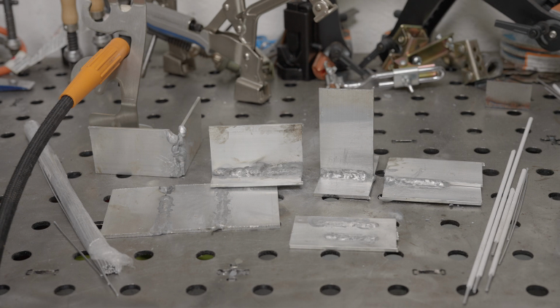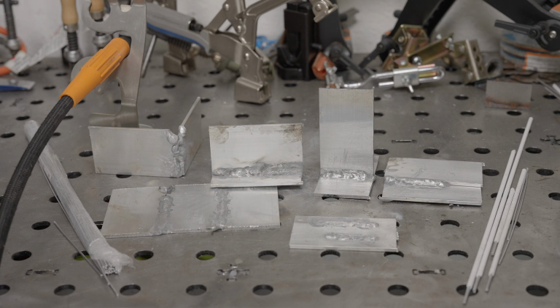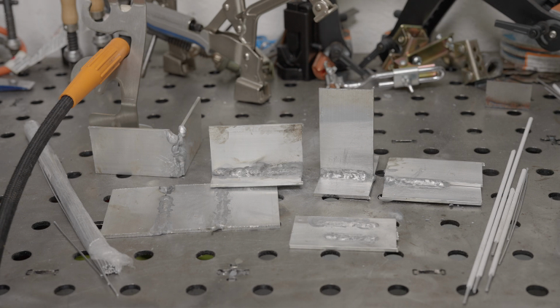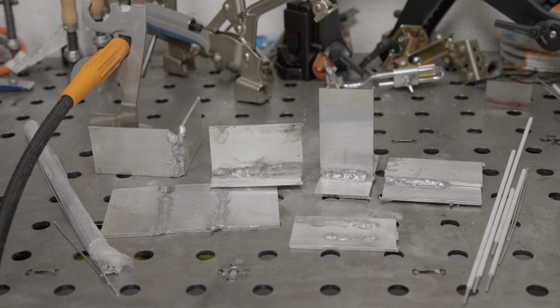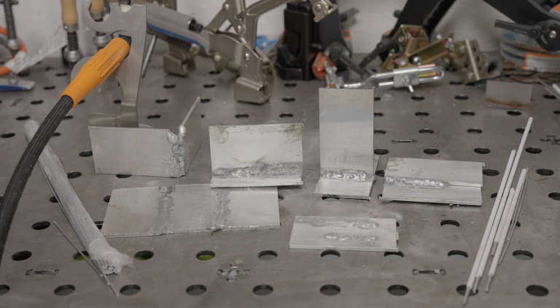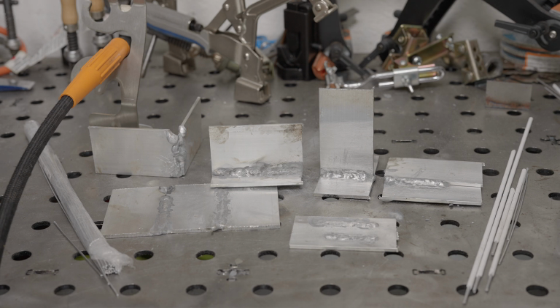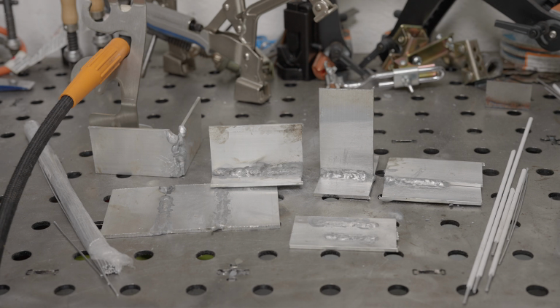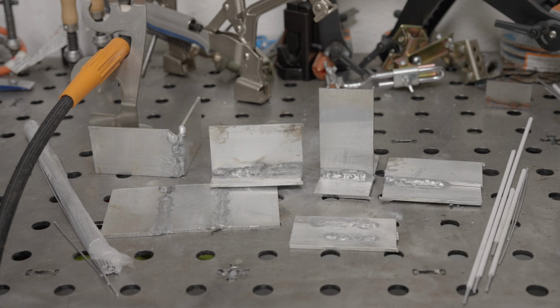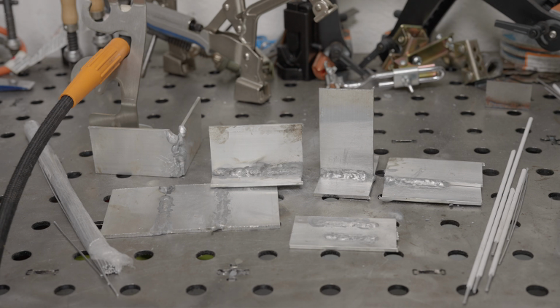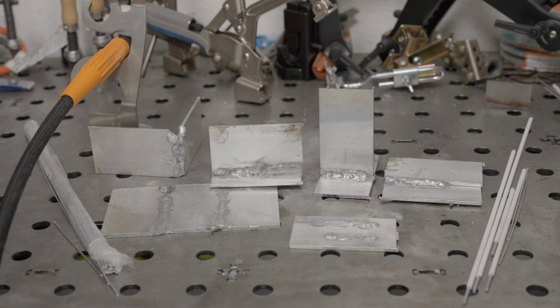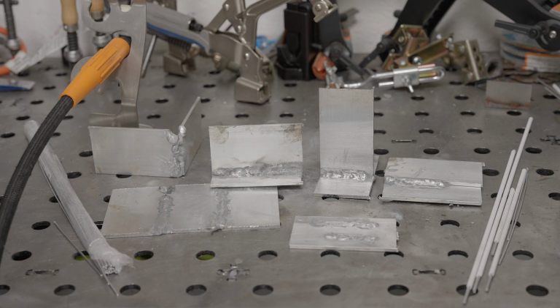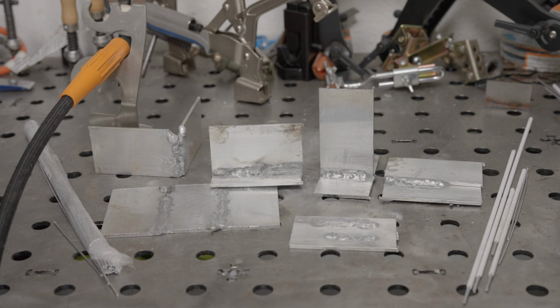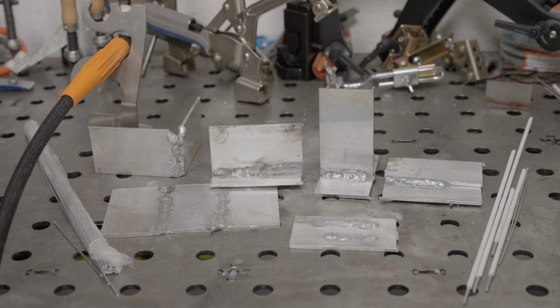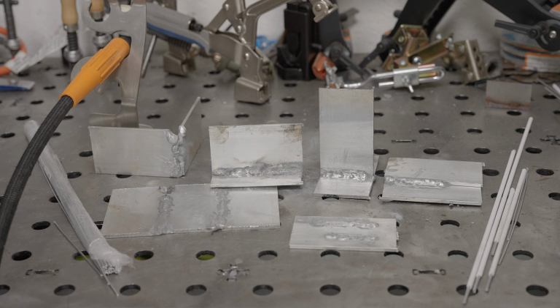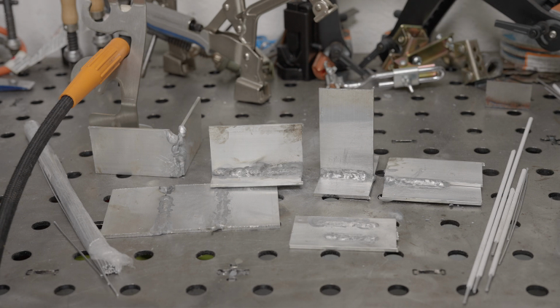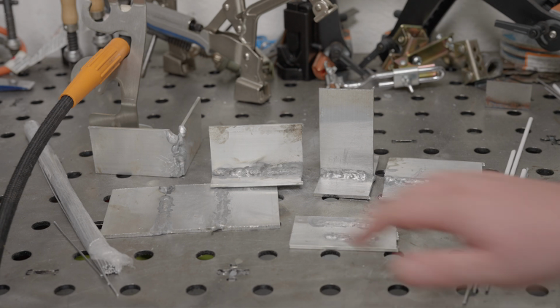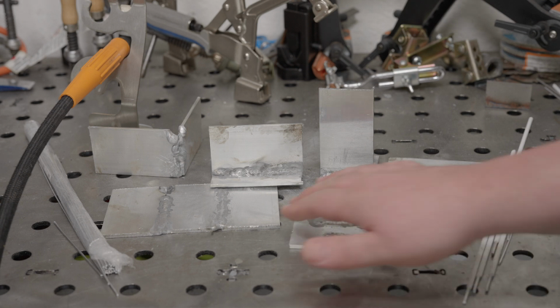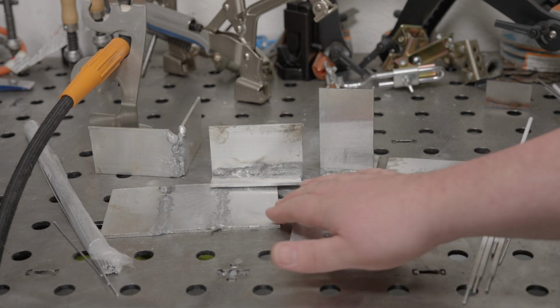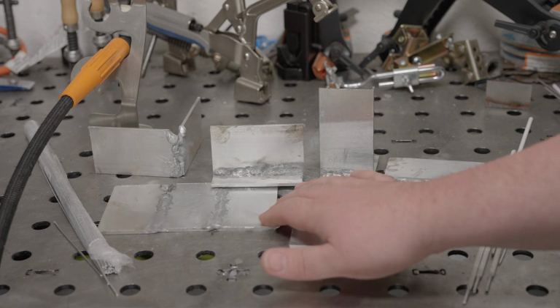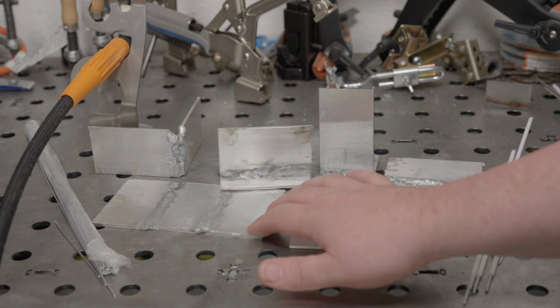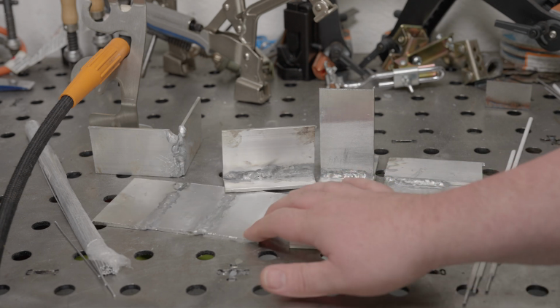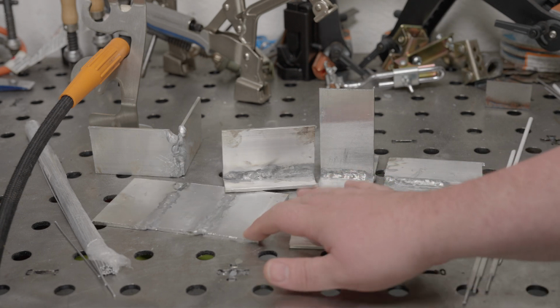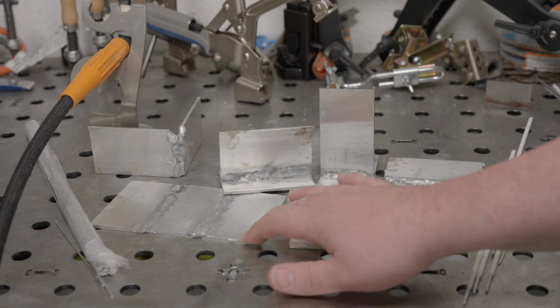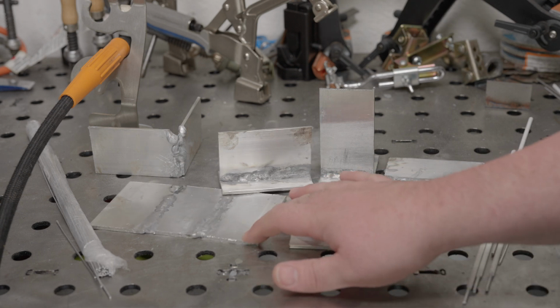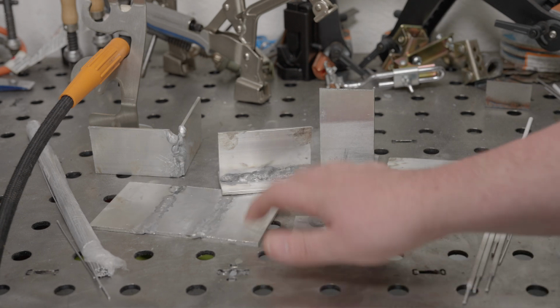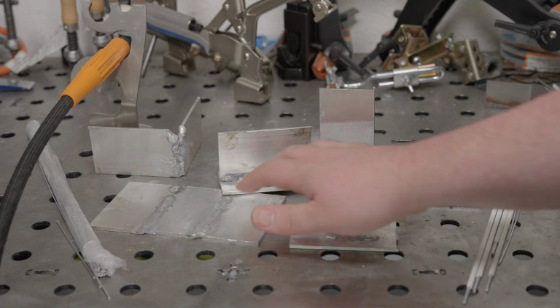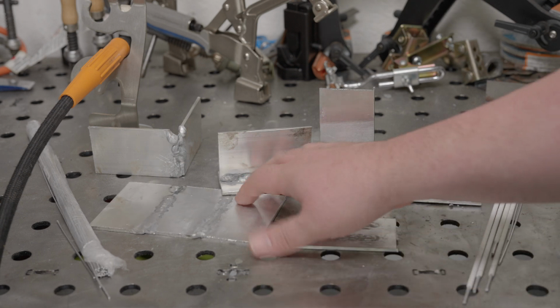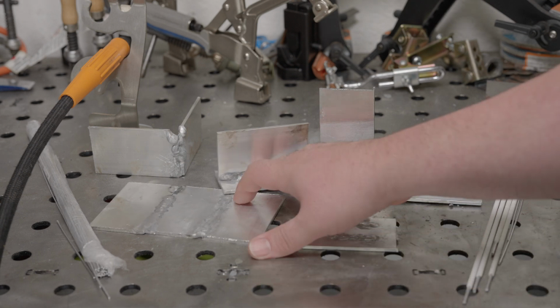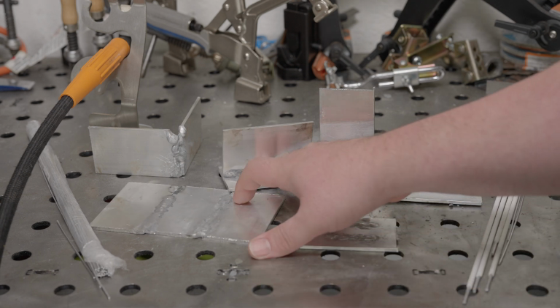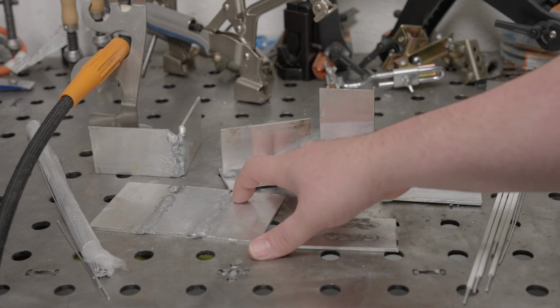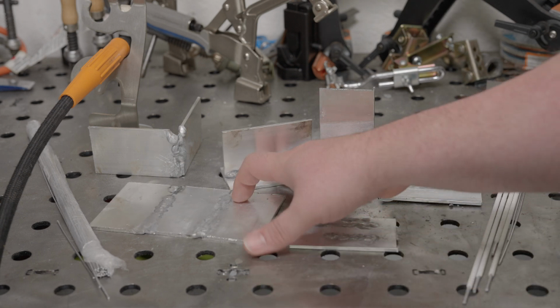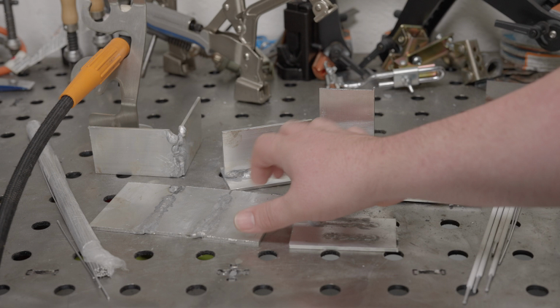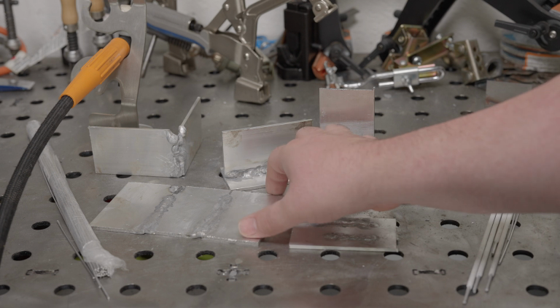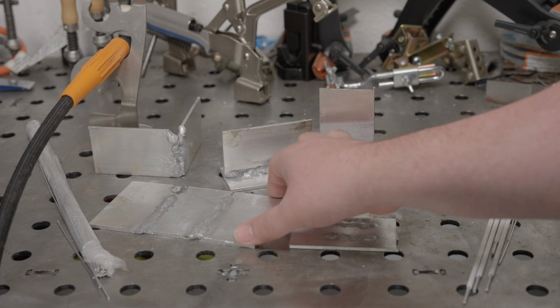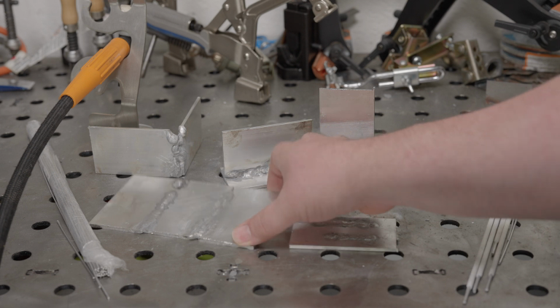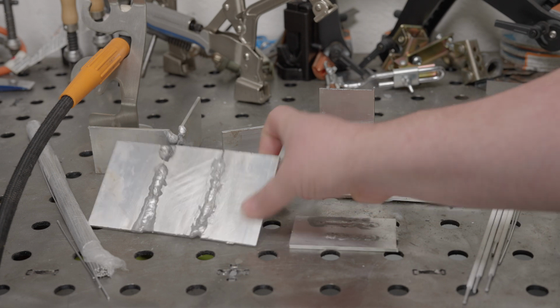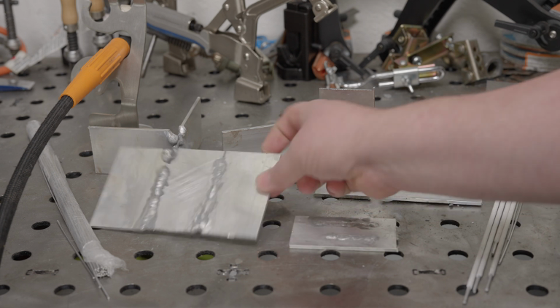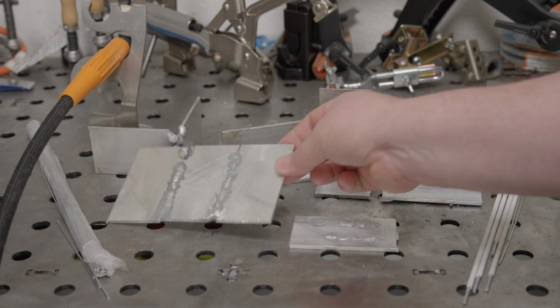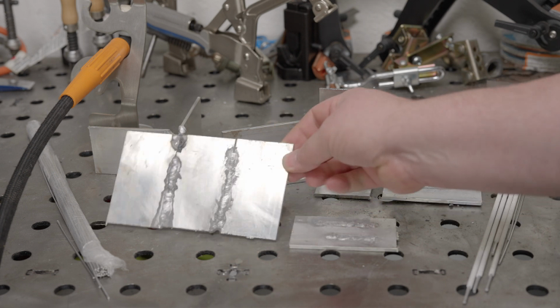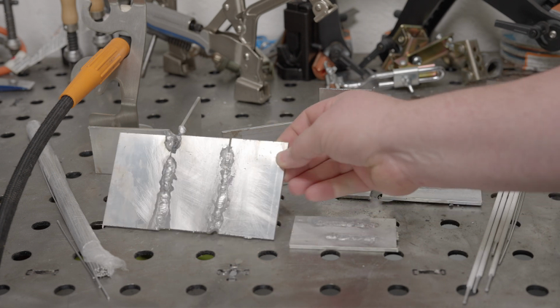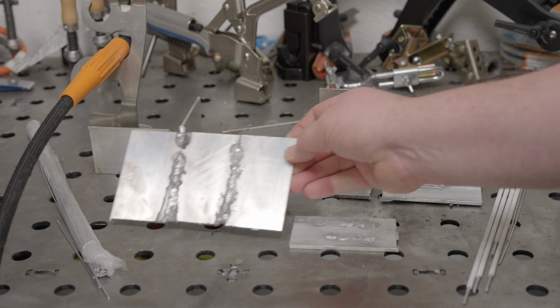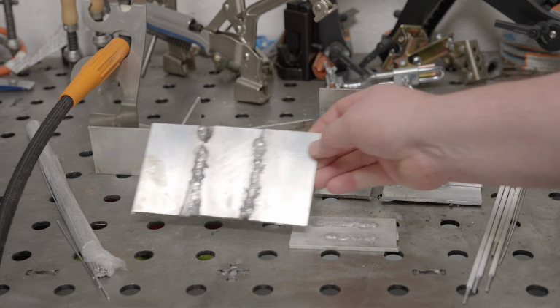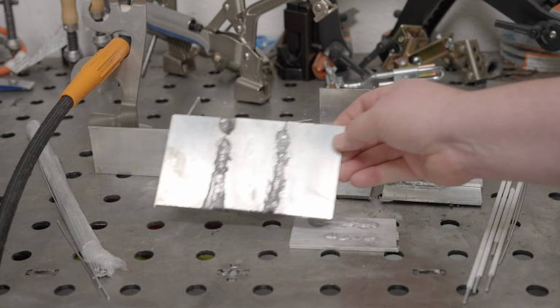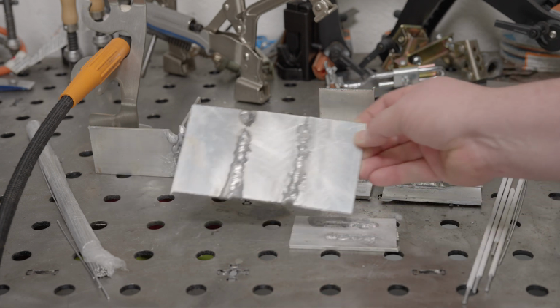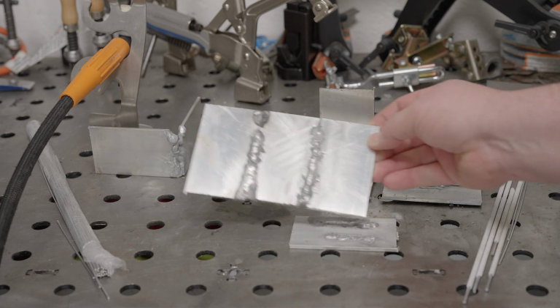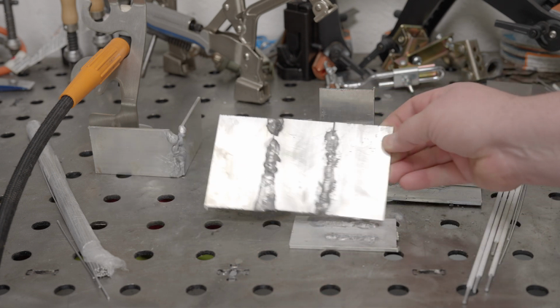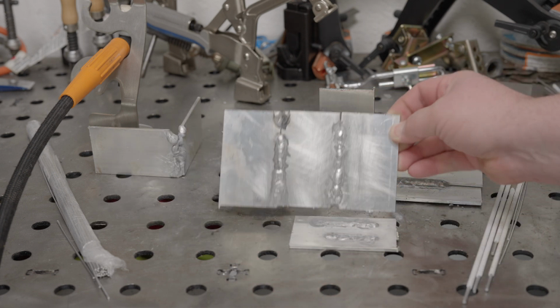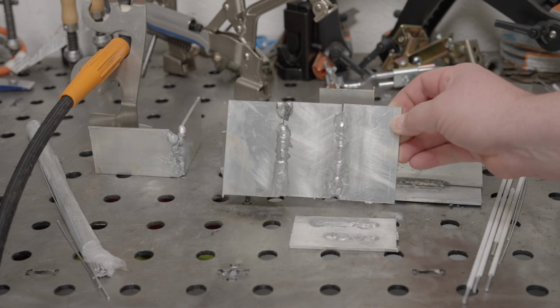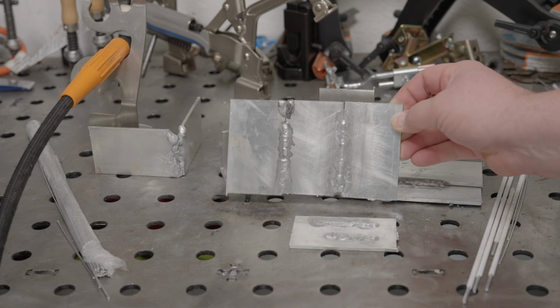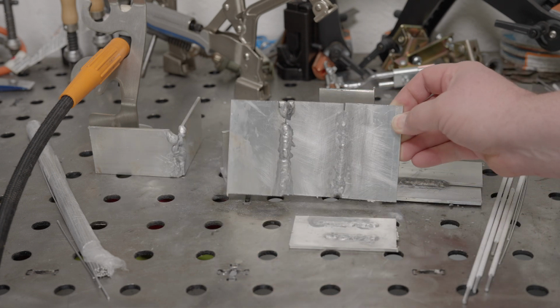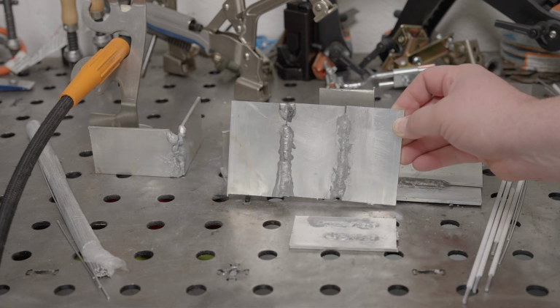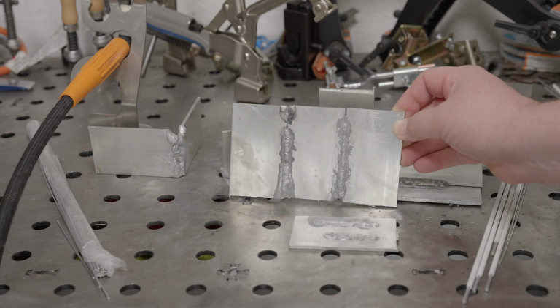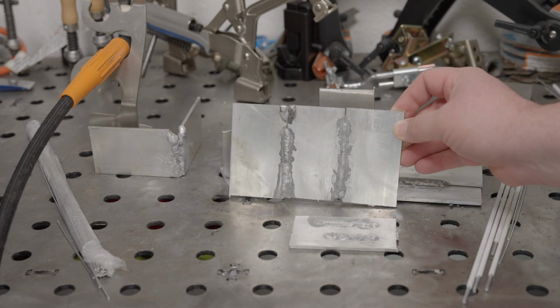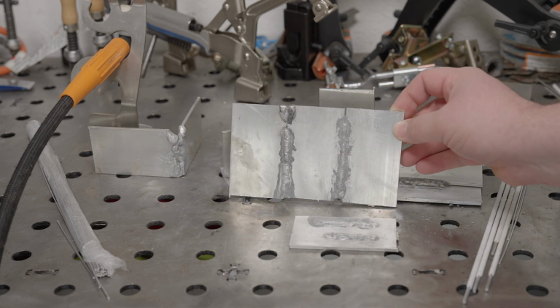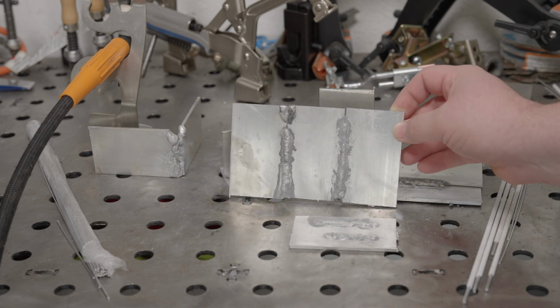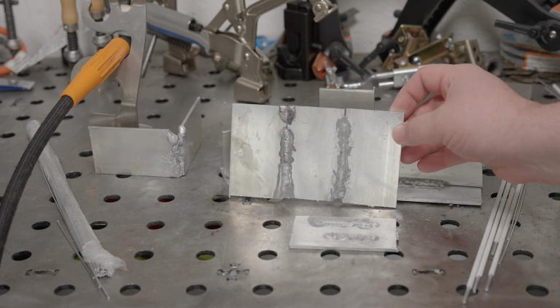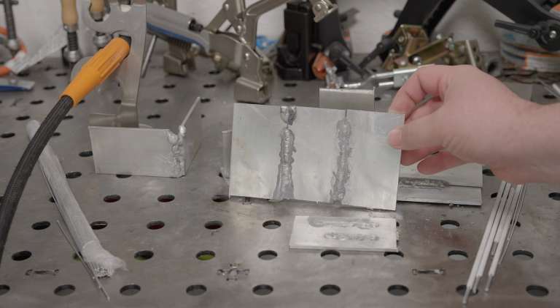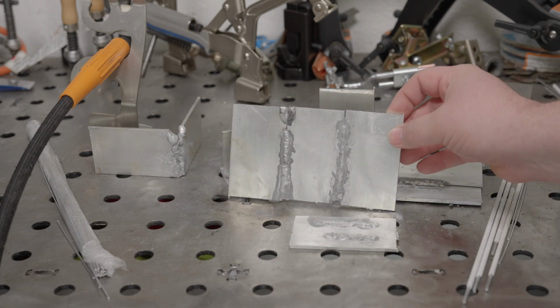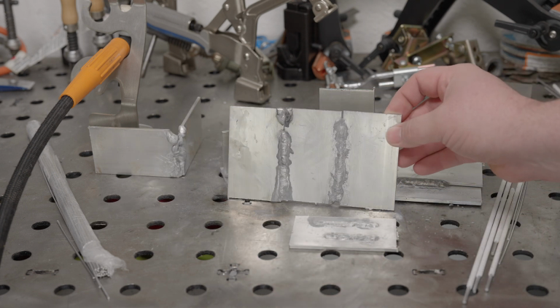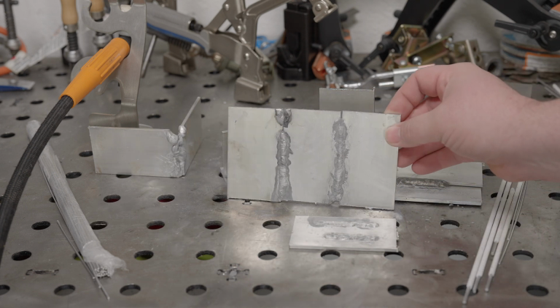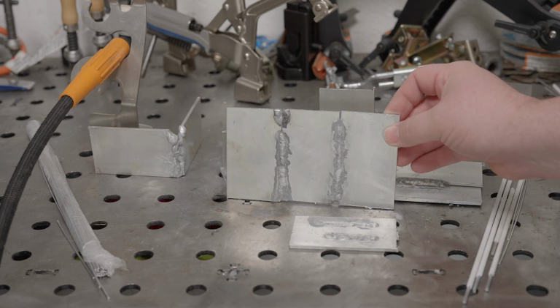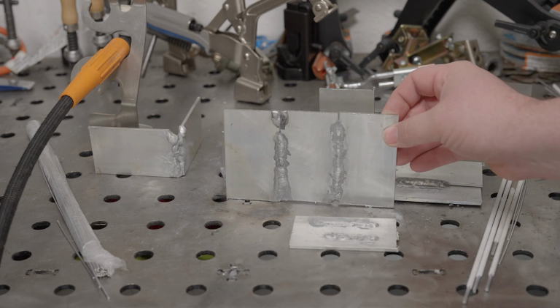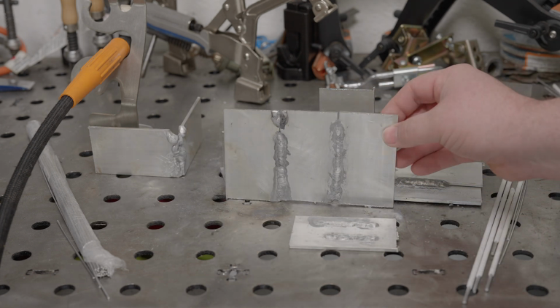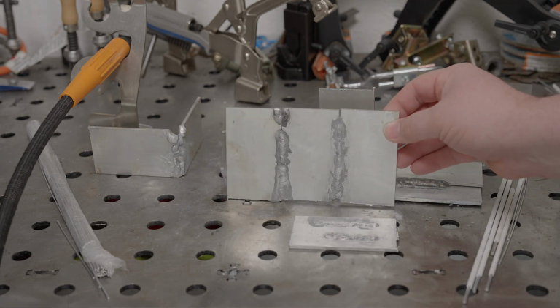So hopefully that was helpful. If you have any questions, or if you'd like to see more aluminum testing, let me know. And as always, thanks for watching. Take care.